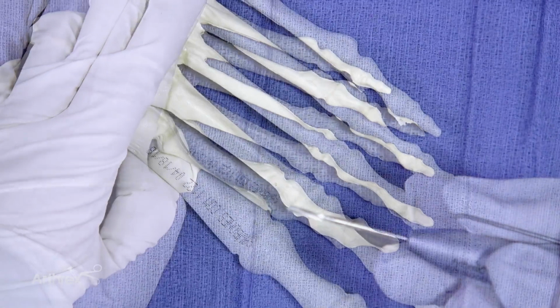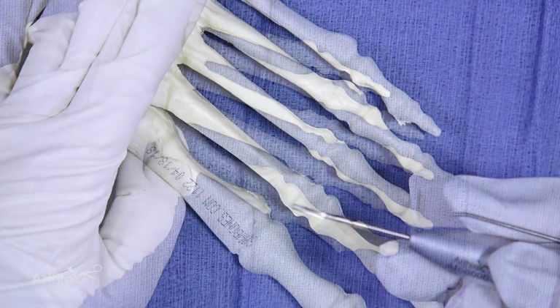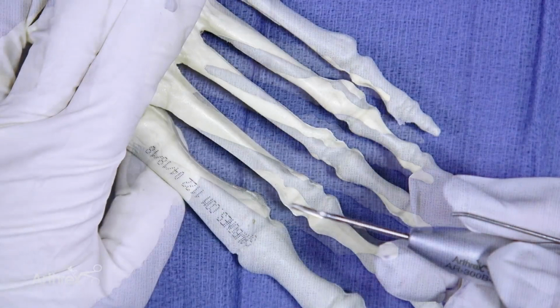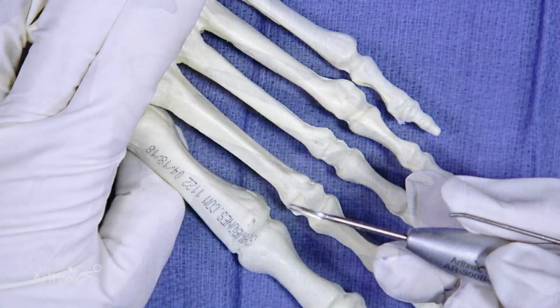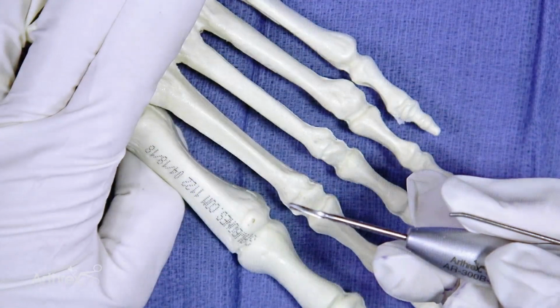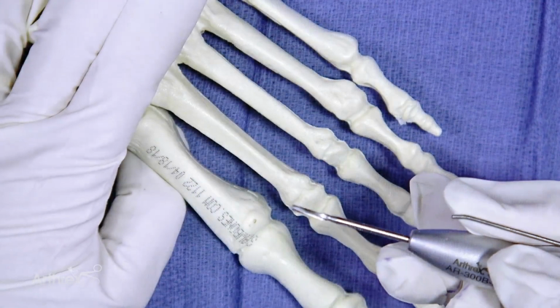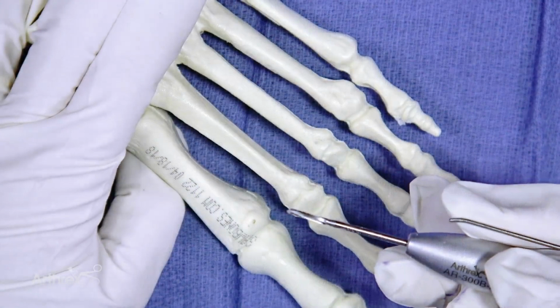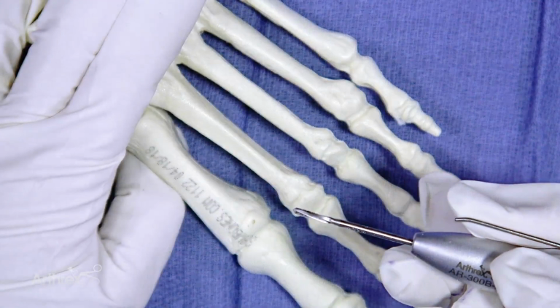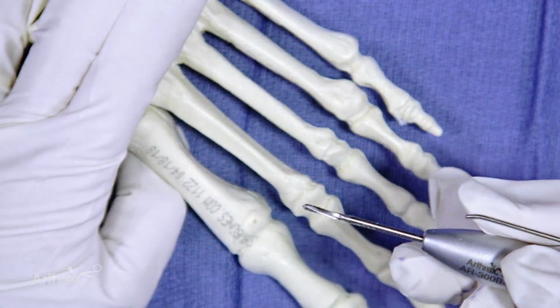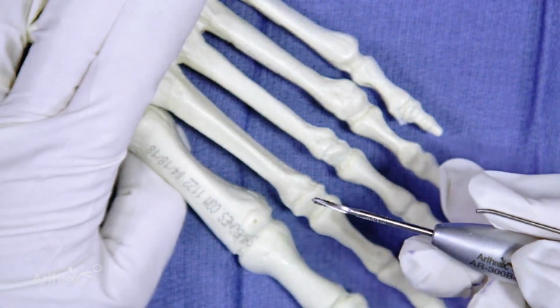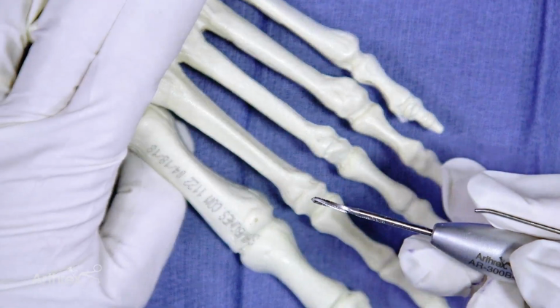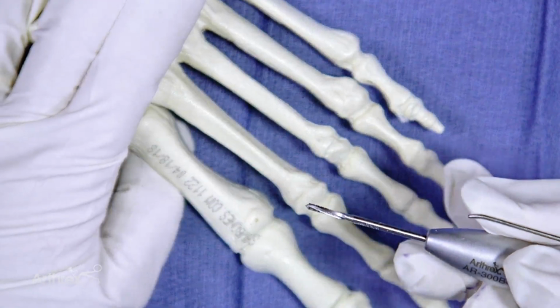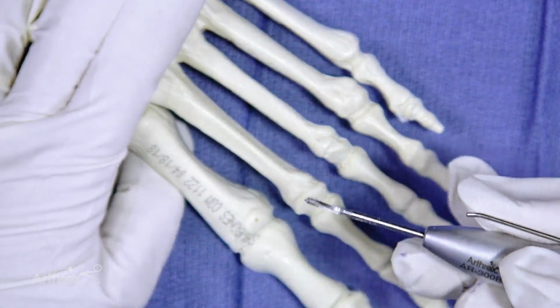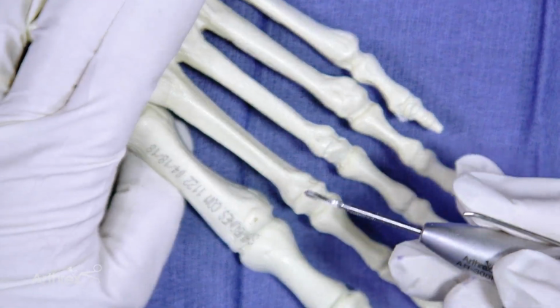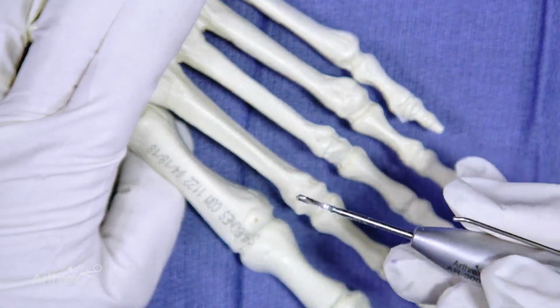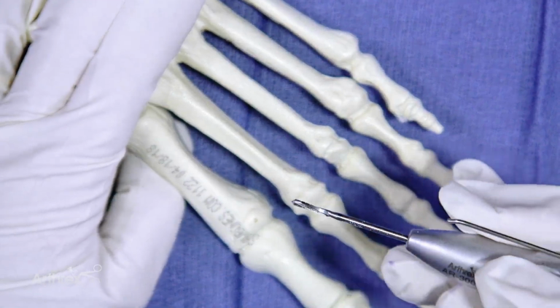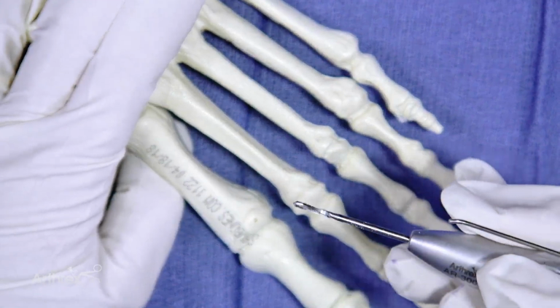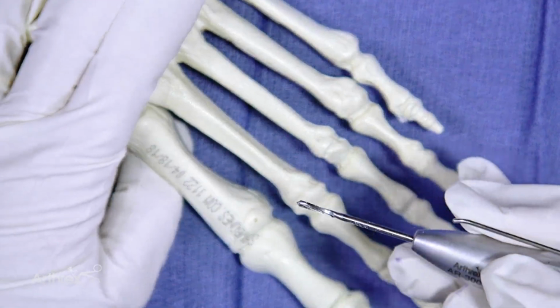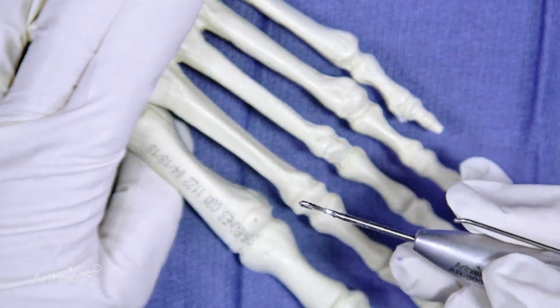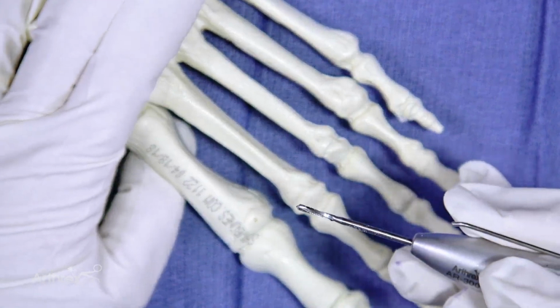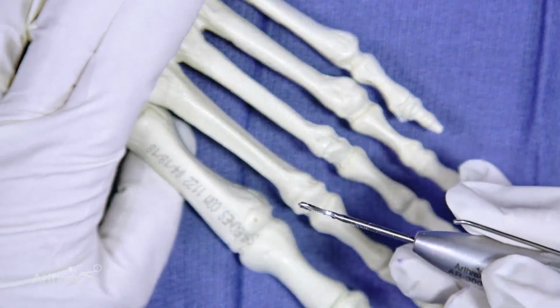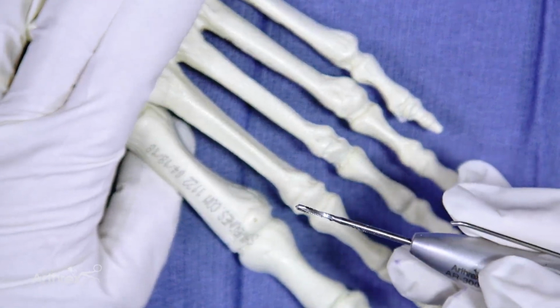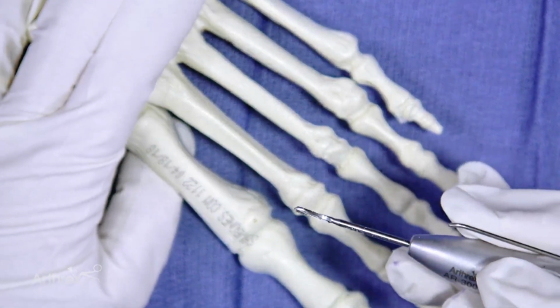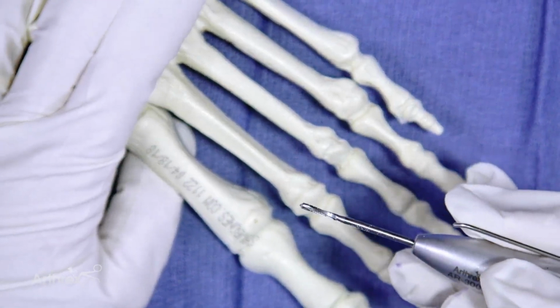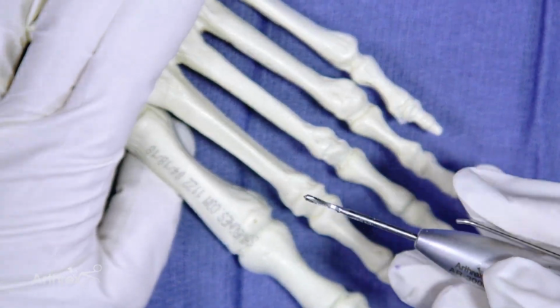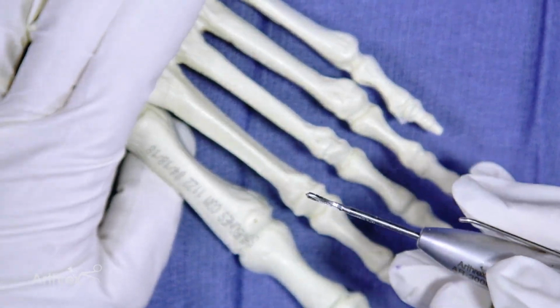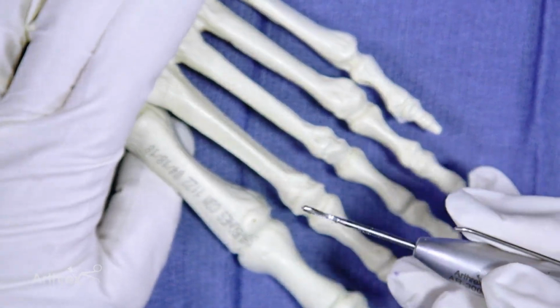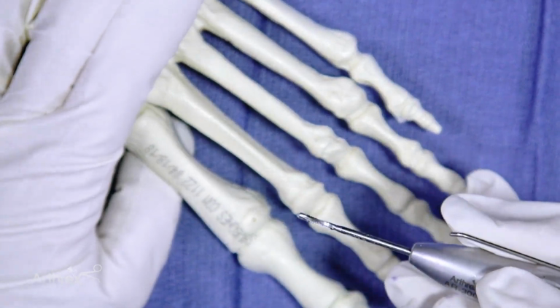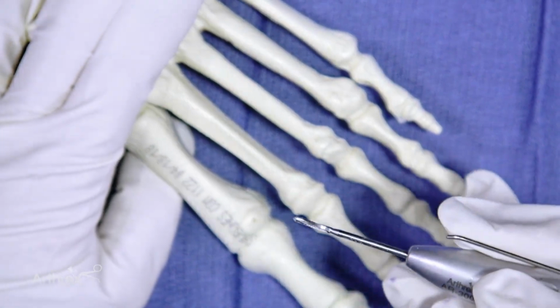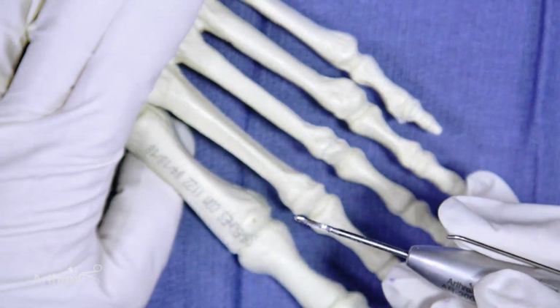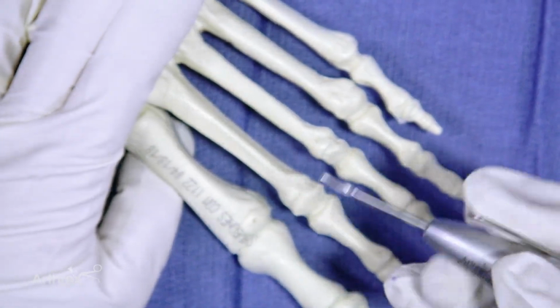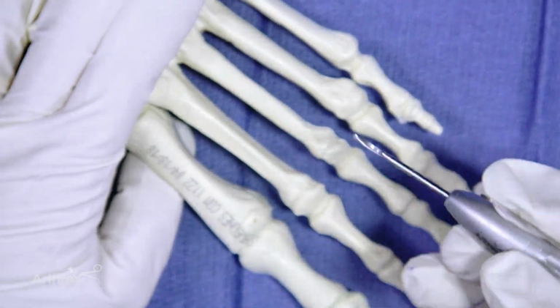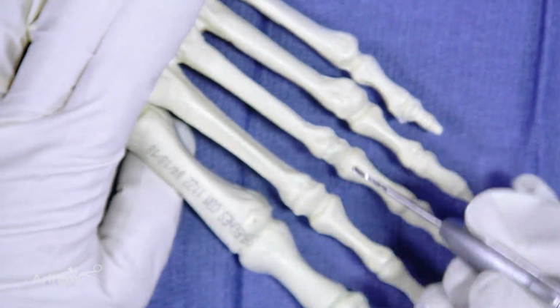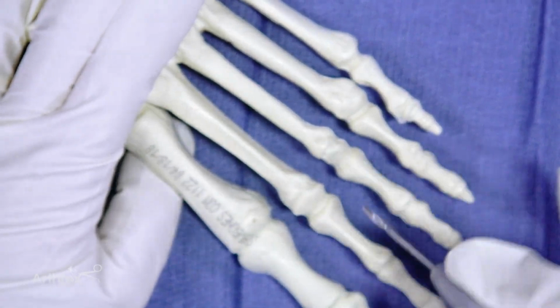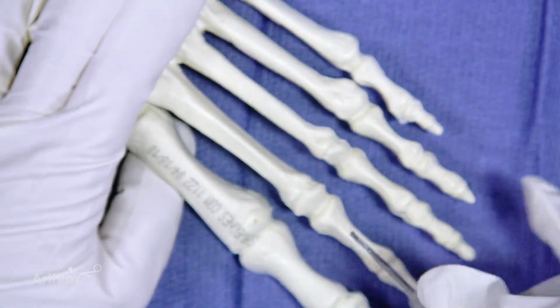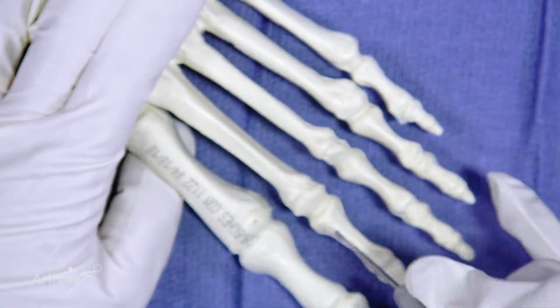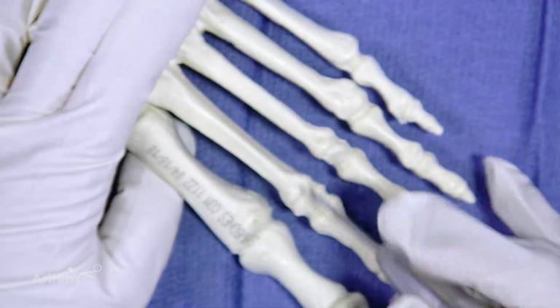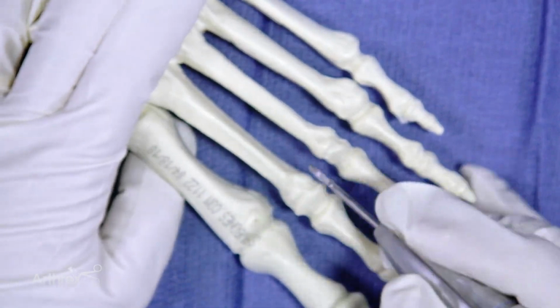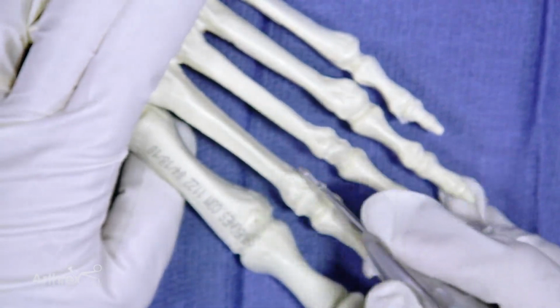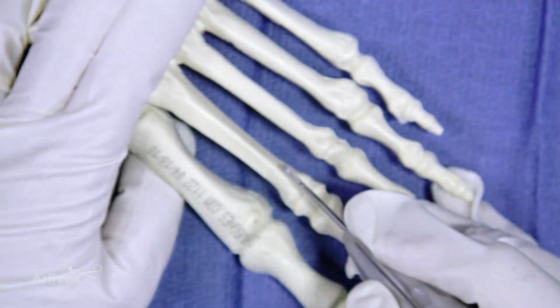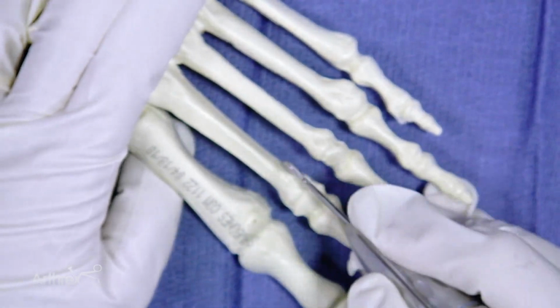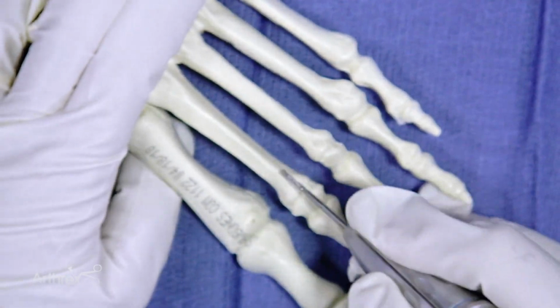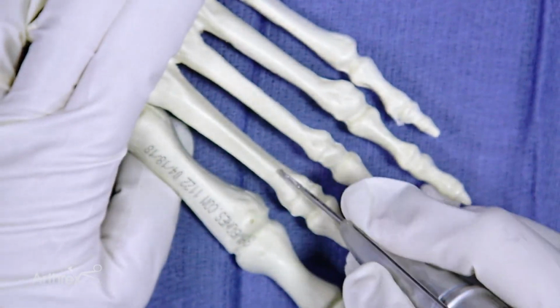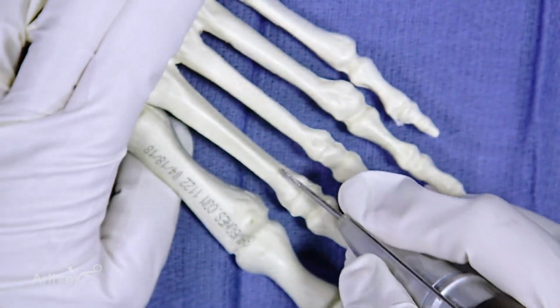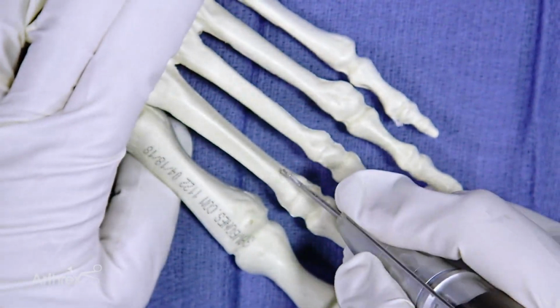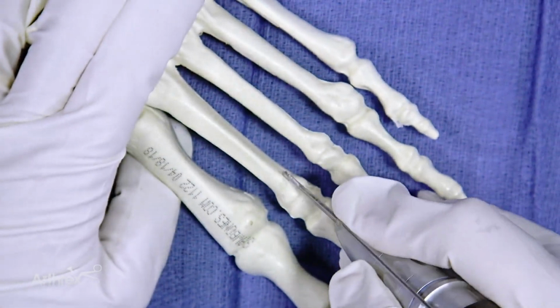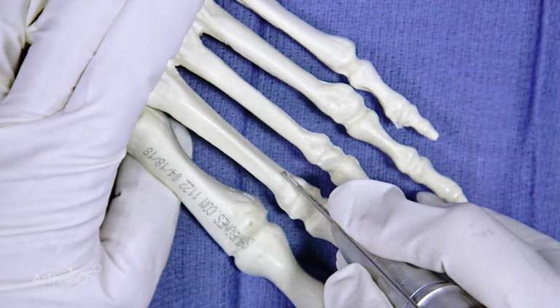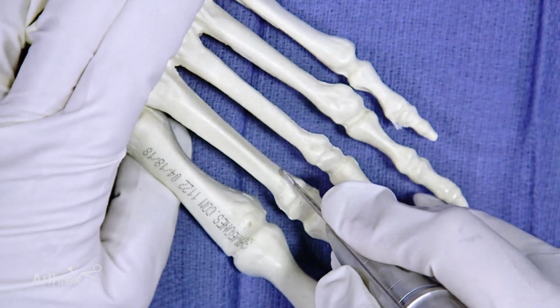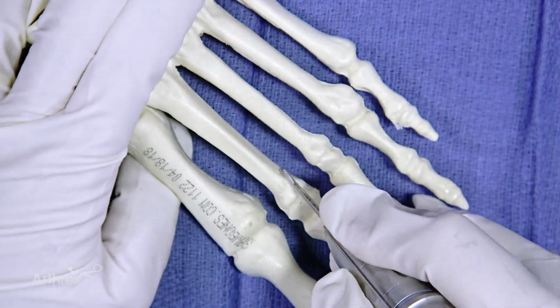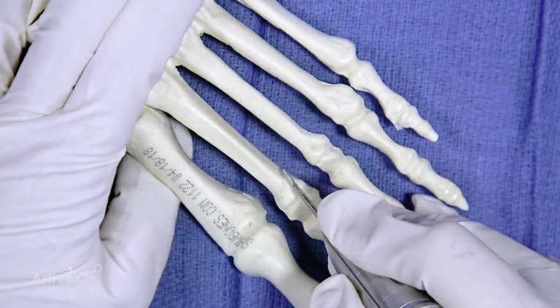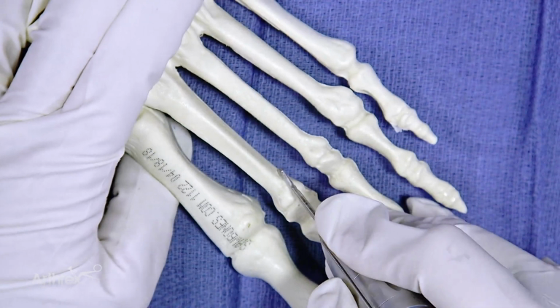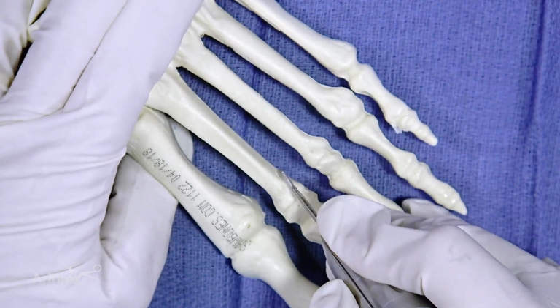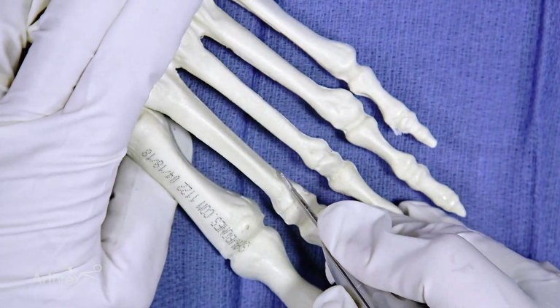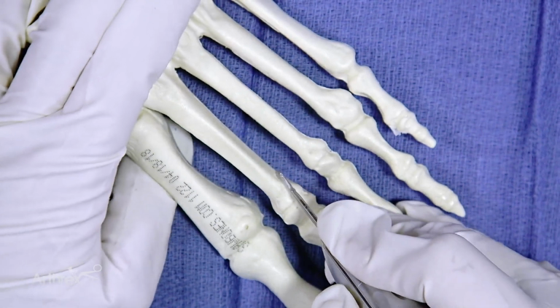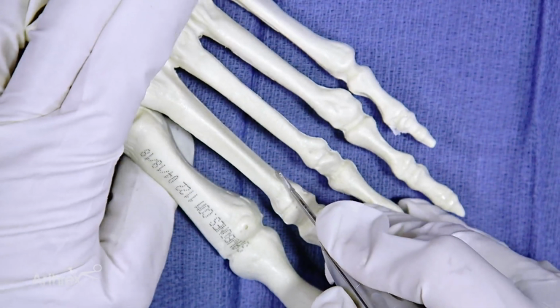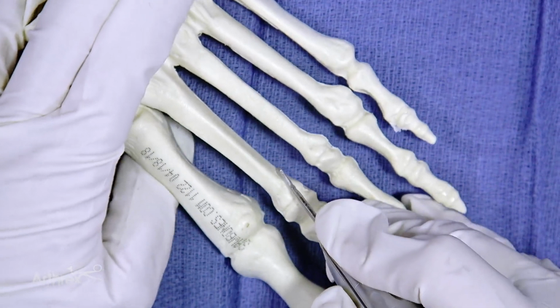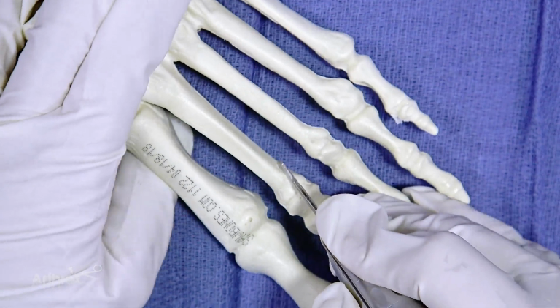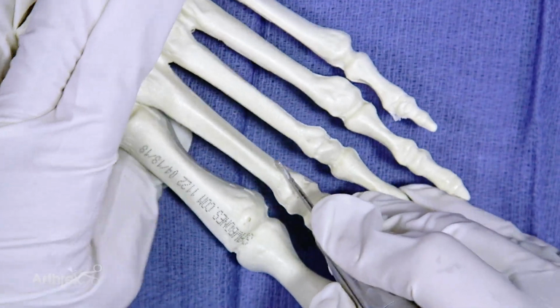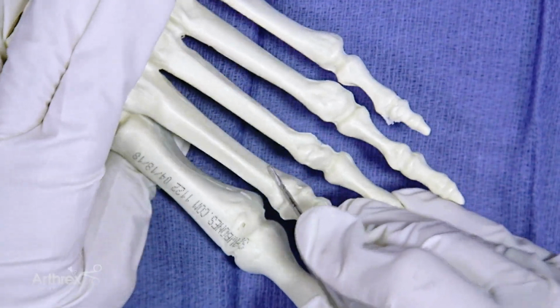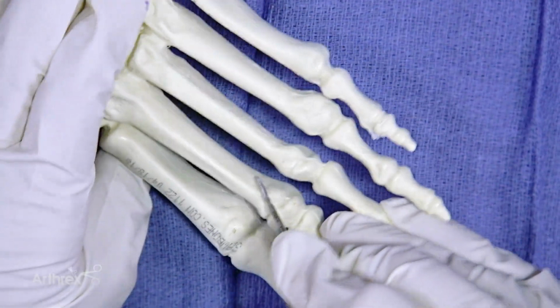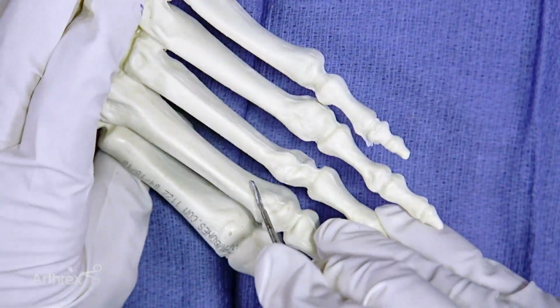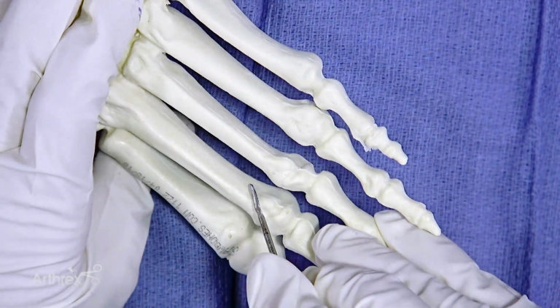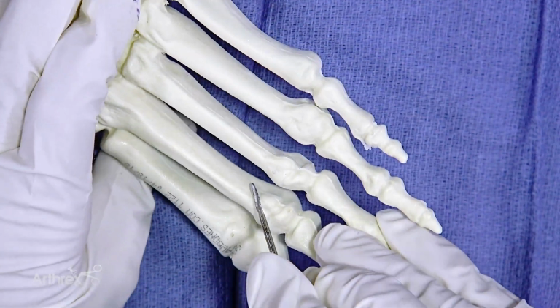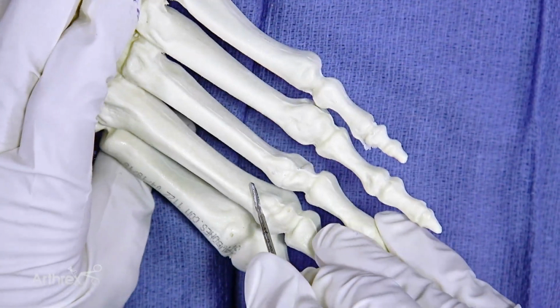This is the 12 by 2 millimeter burr. I'm going to put it in at about a 45 degree angle.